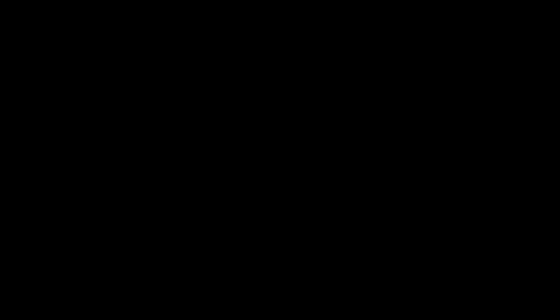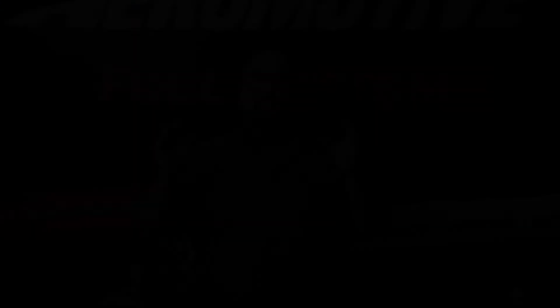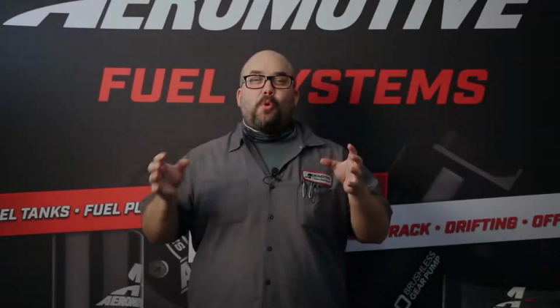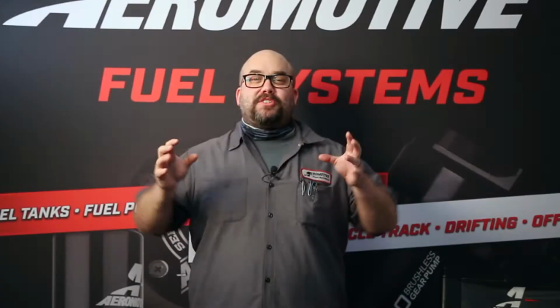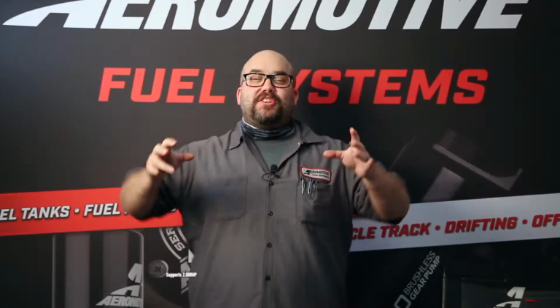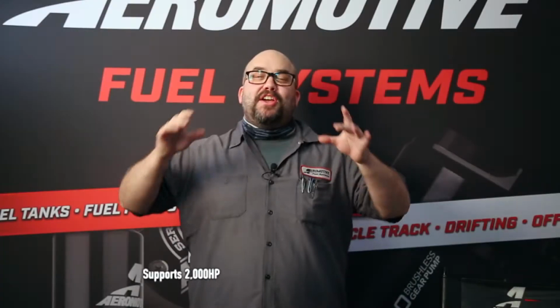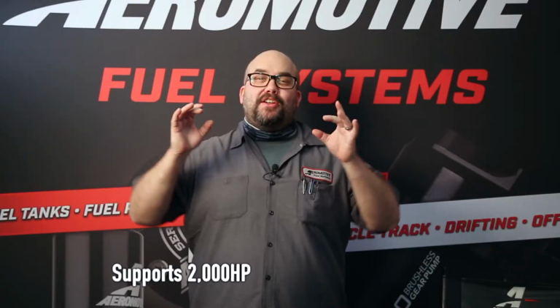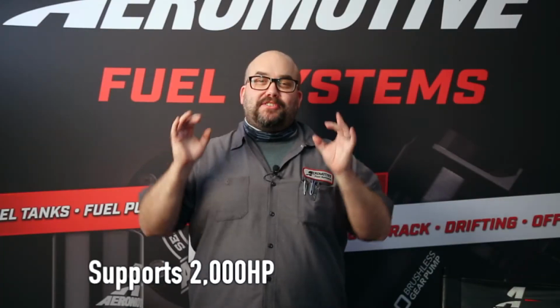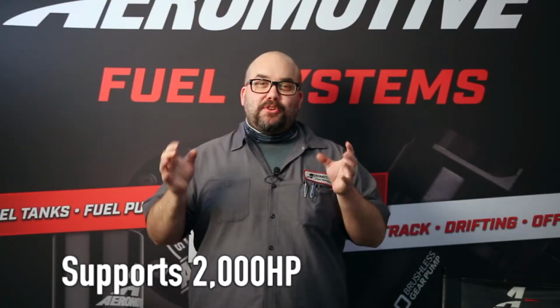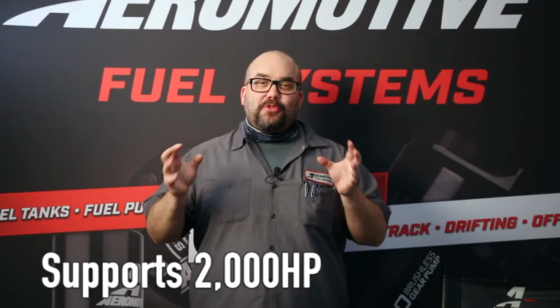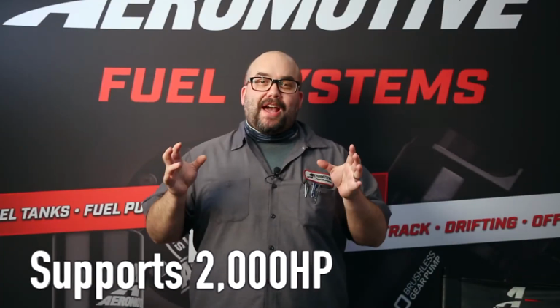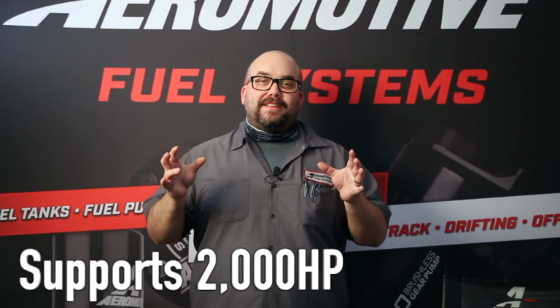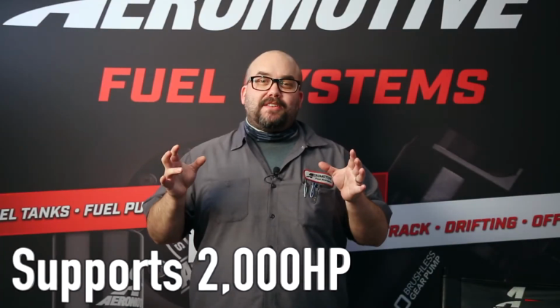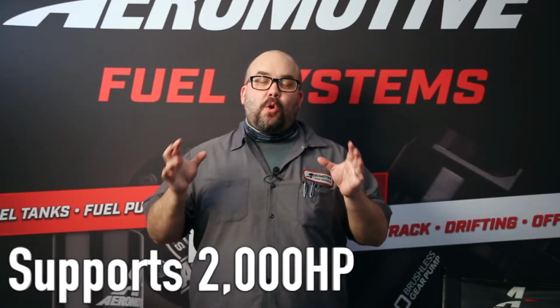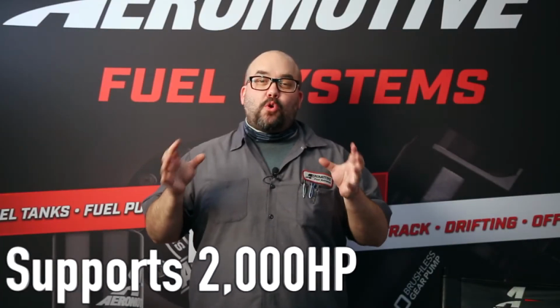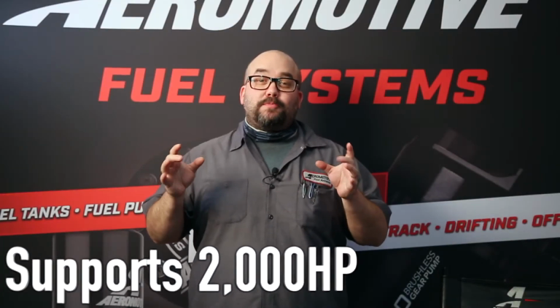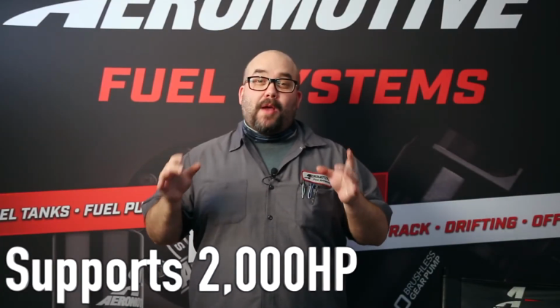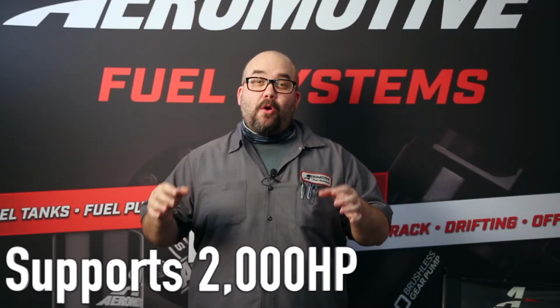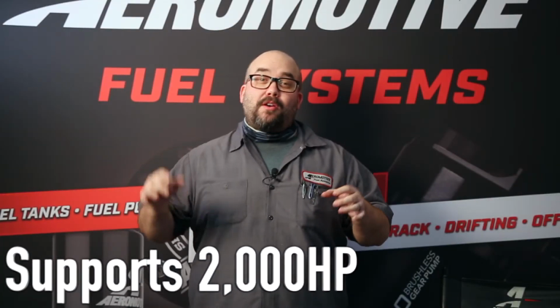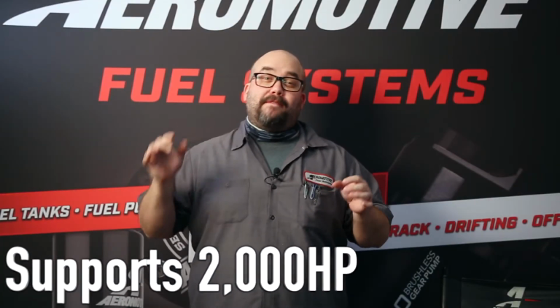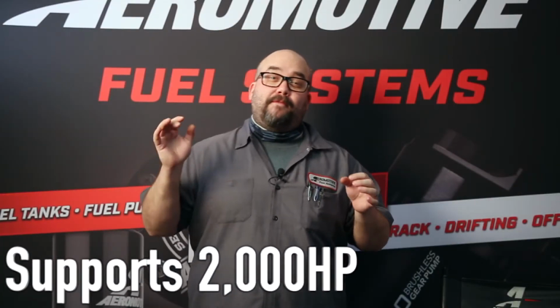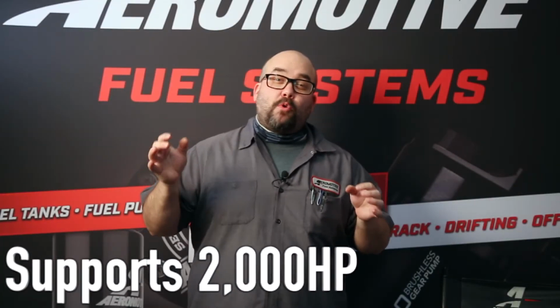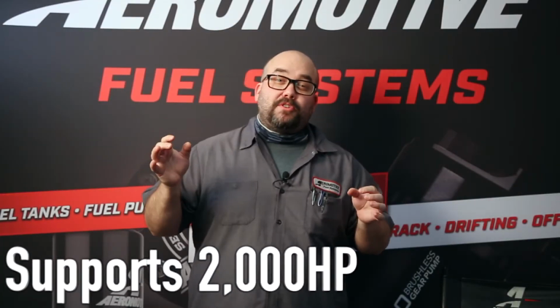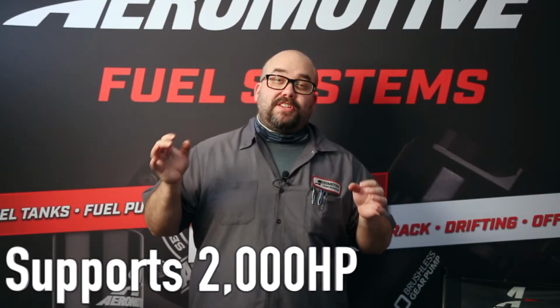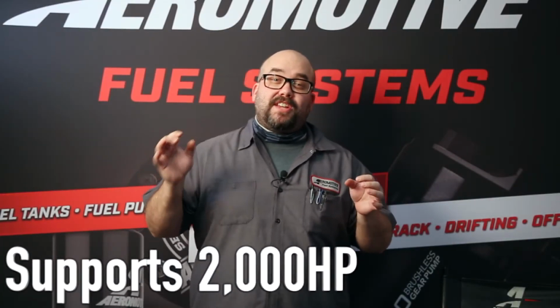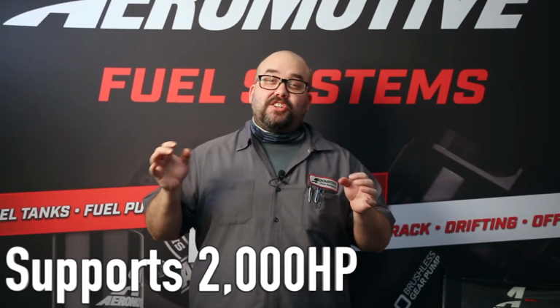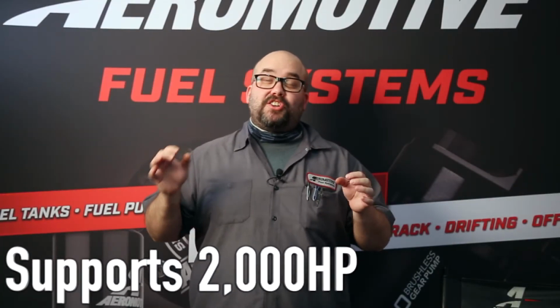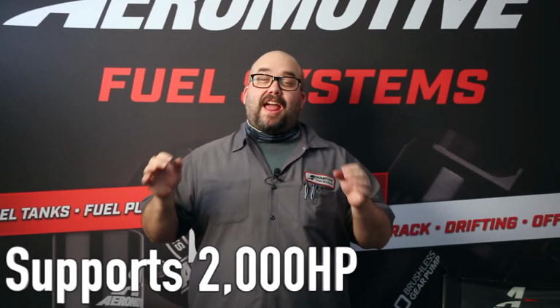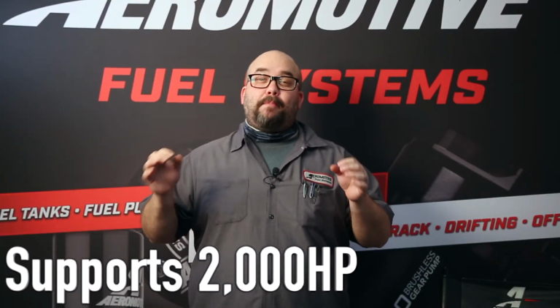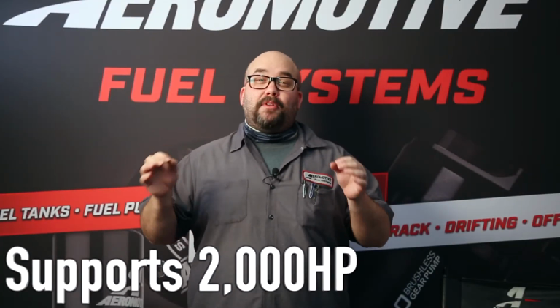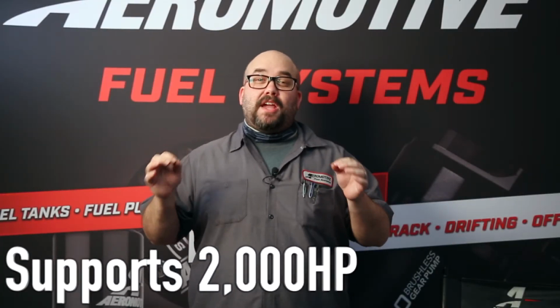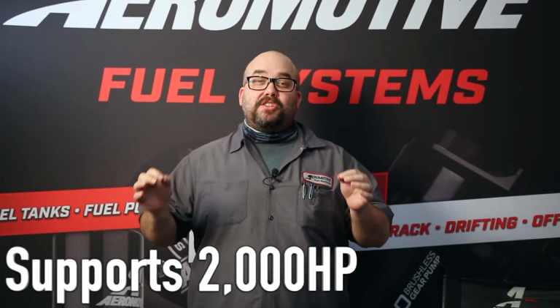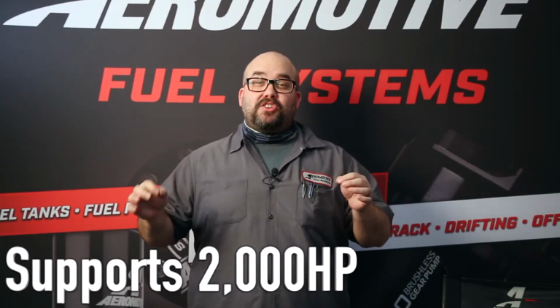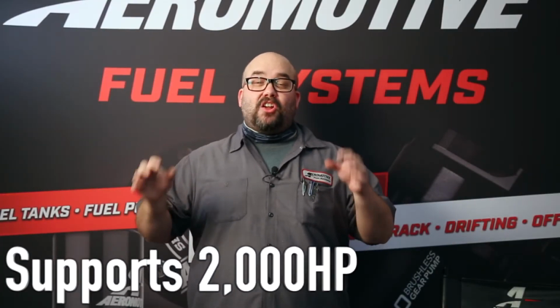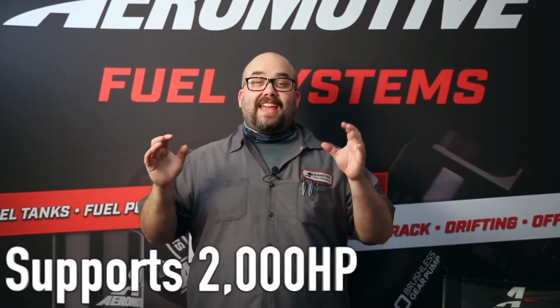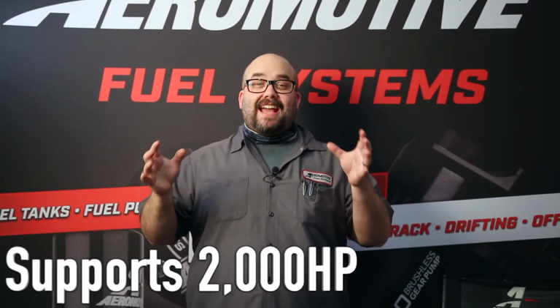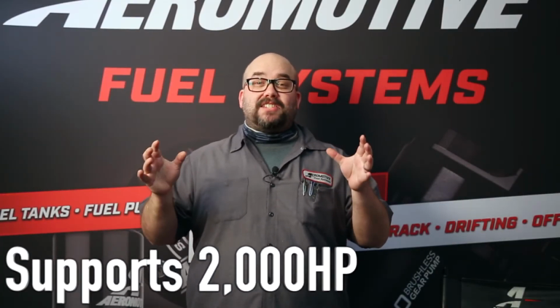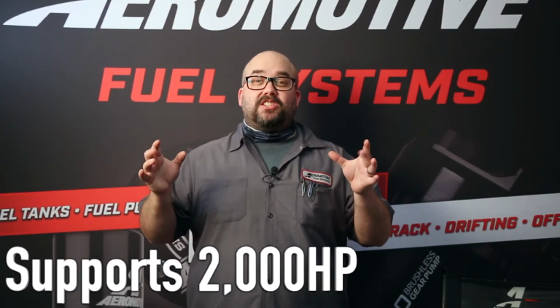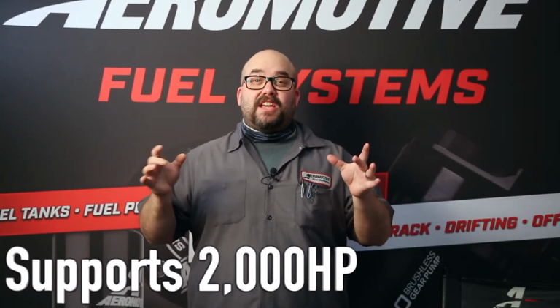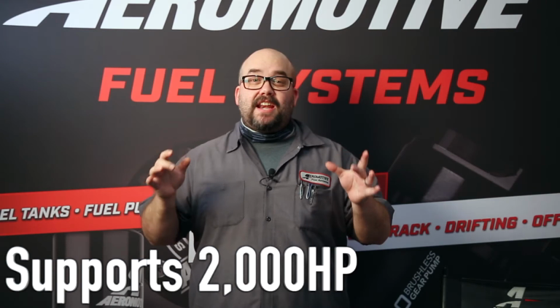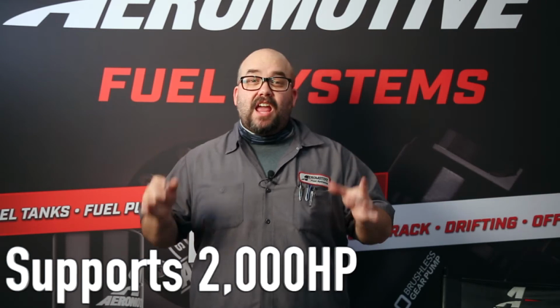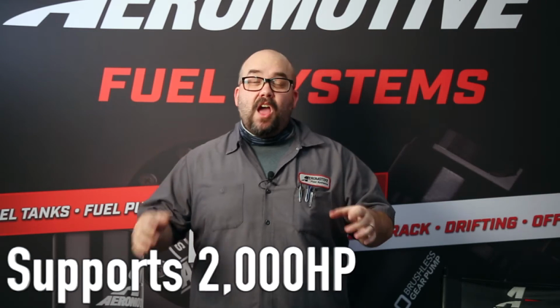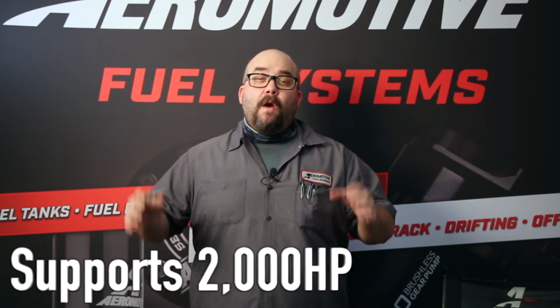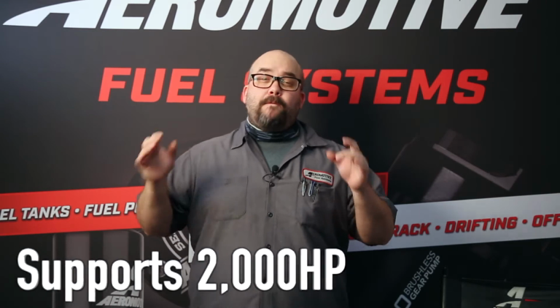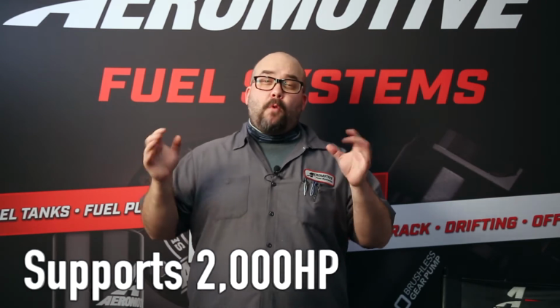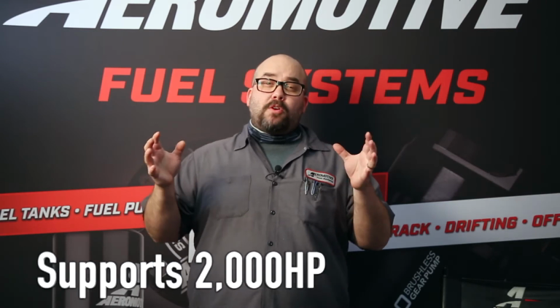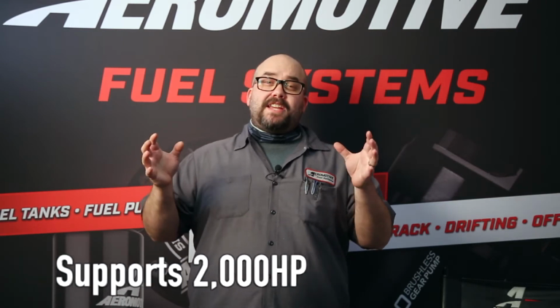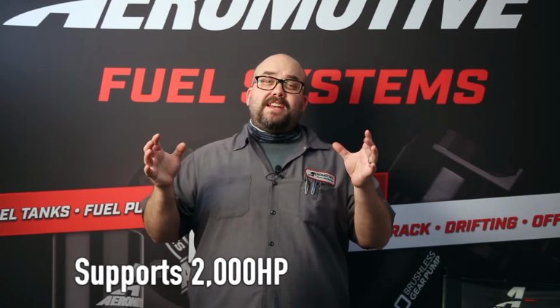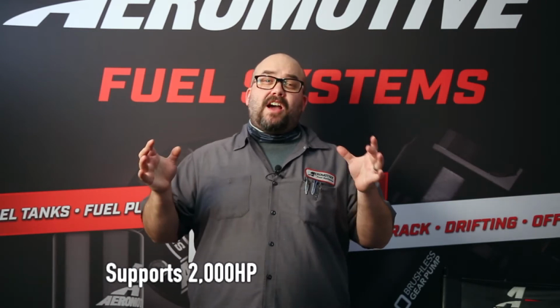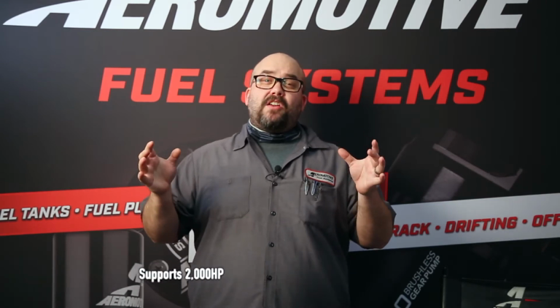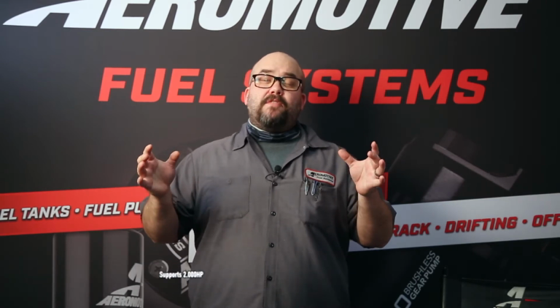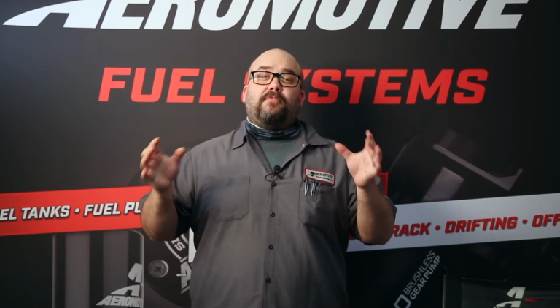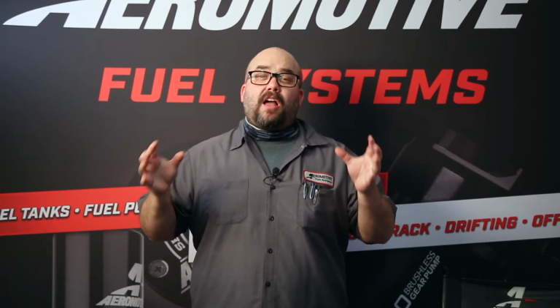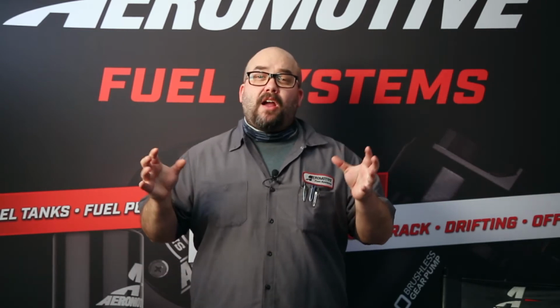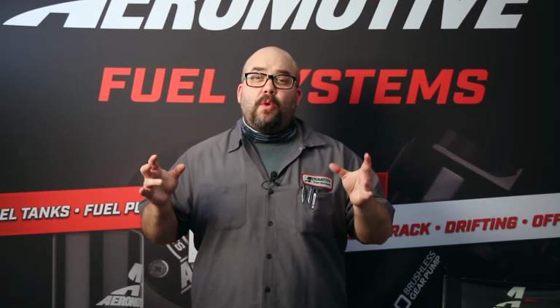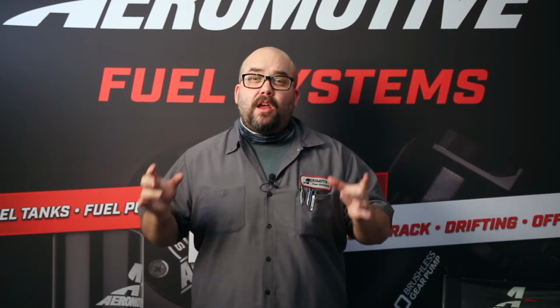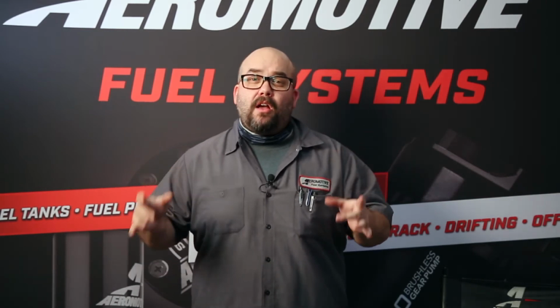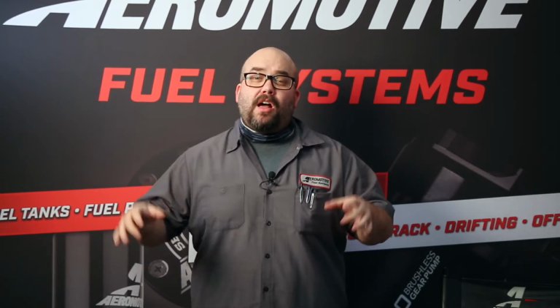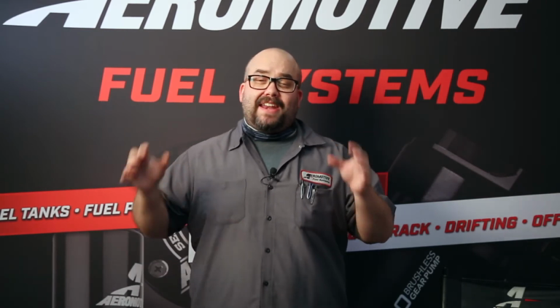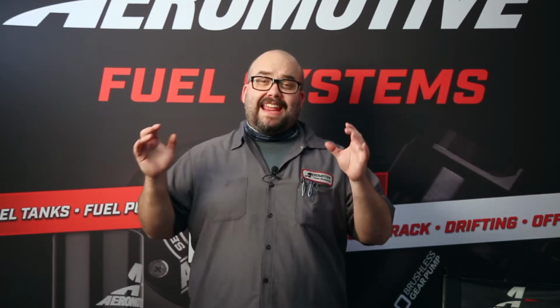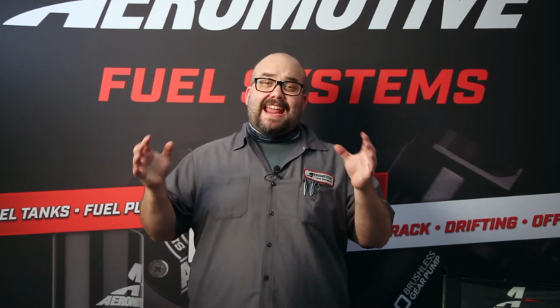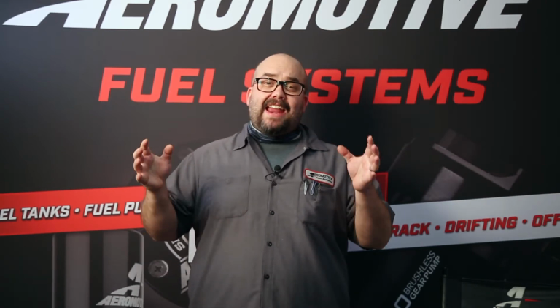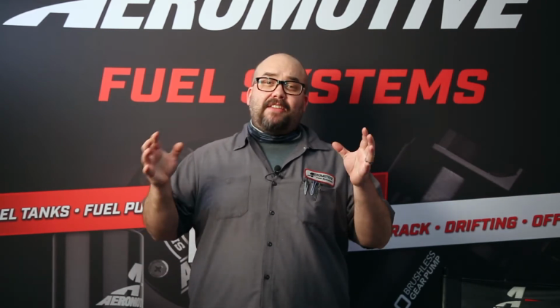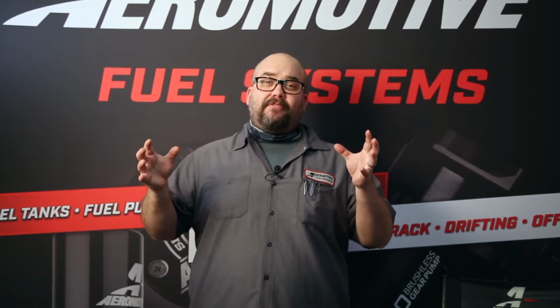Supports 2,000 horsepower in a forced induction application on gasoline, and 1,400 flywheel horsepower on E85.